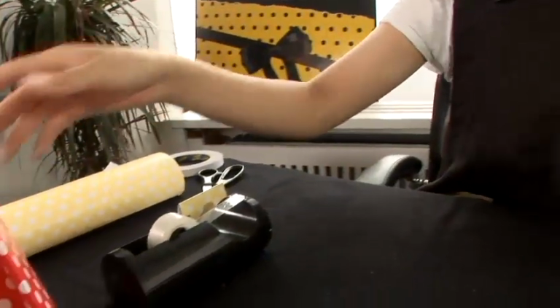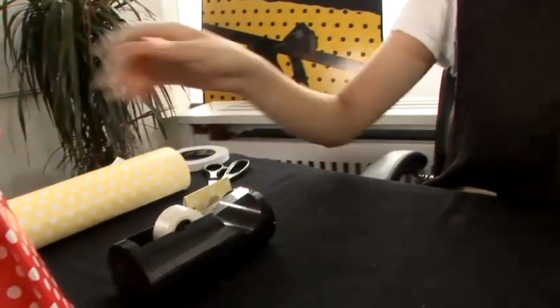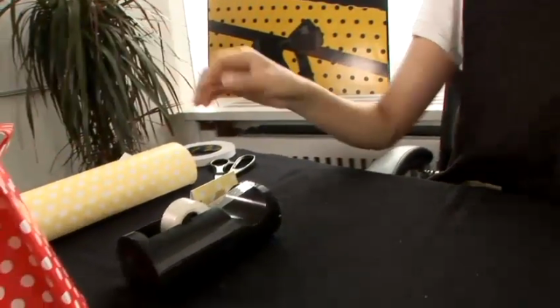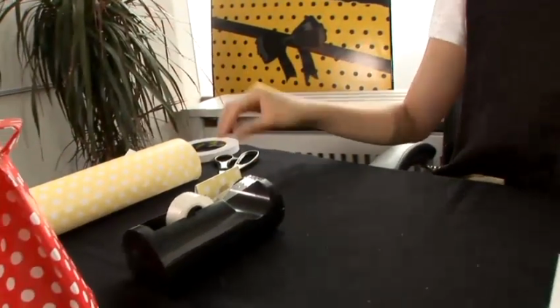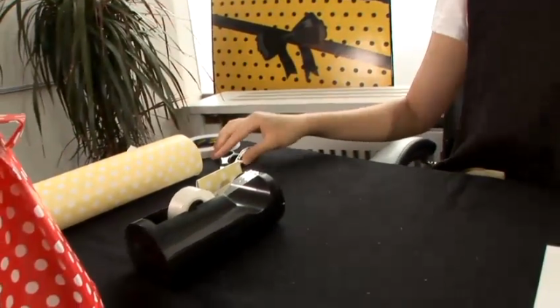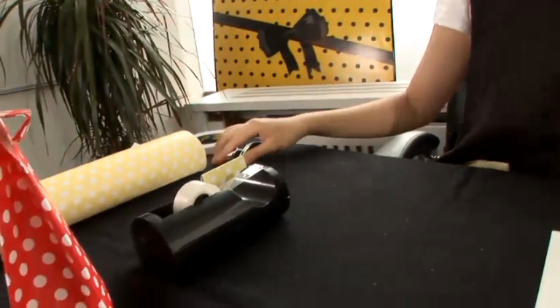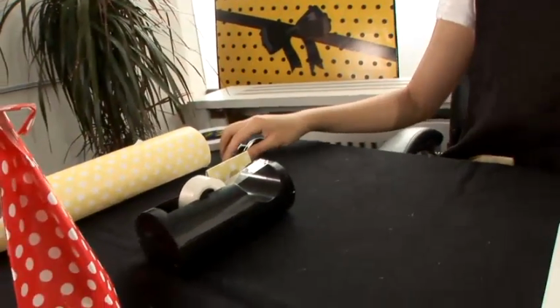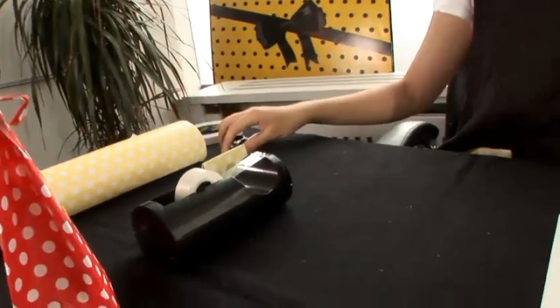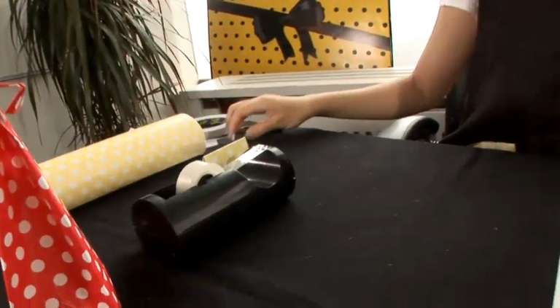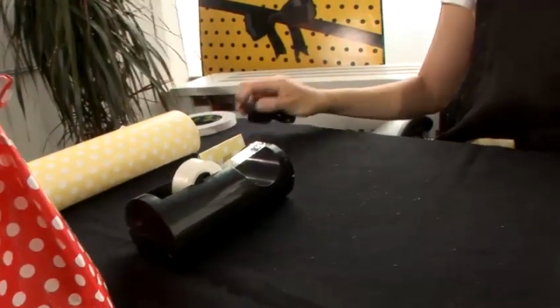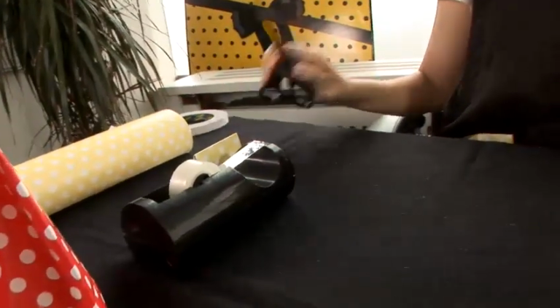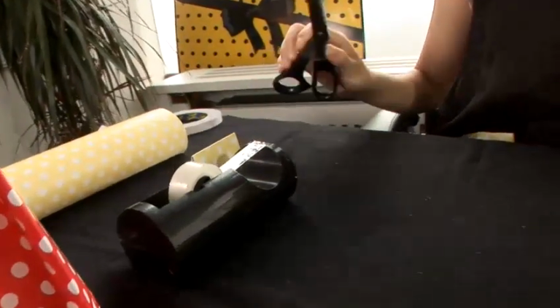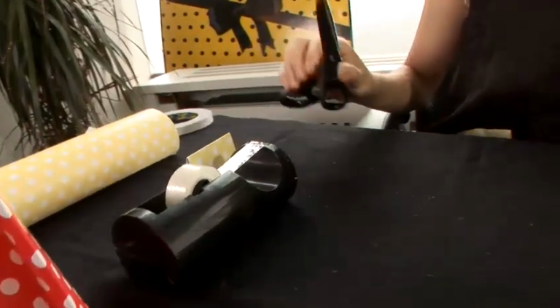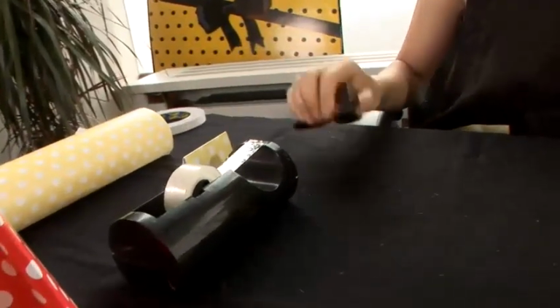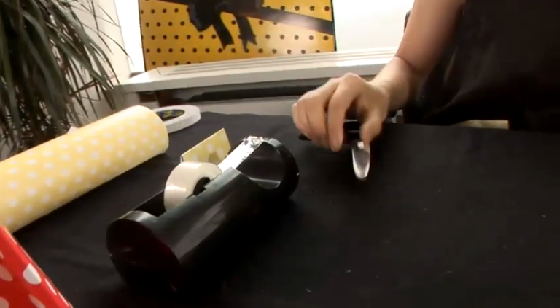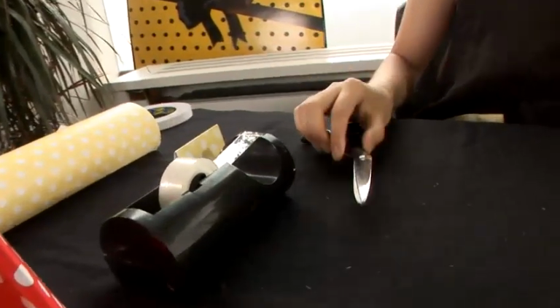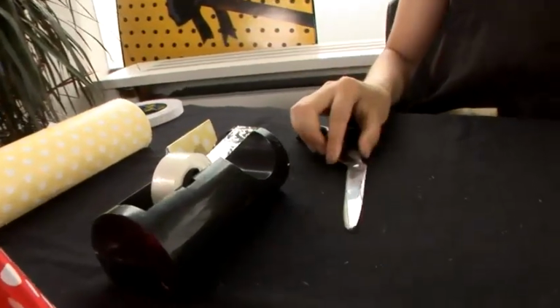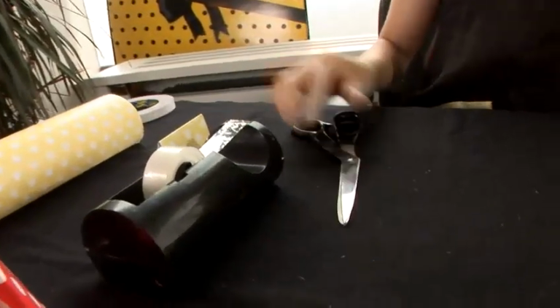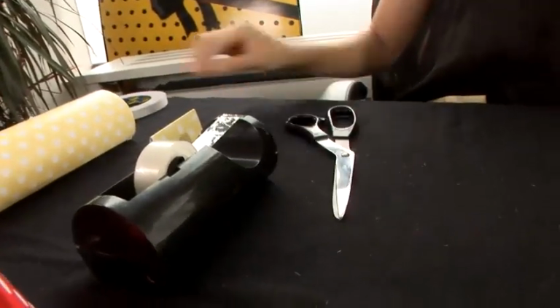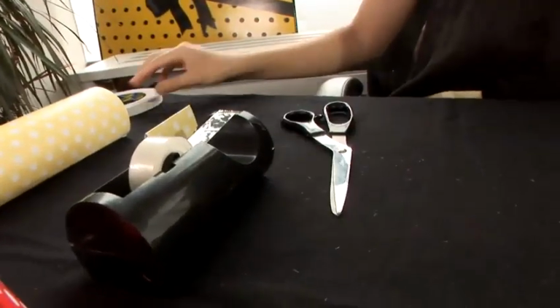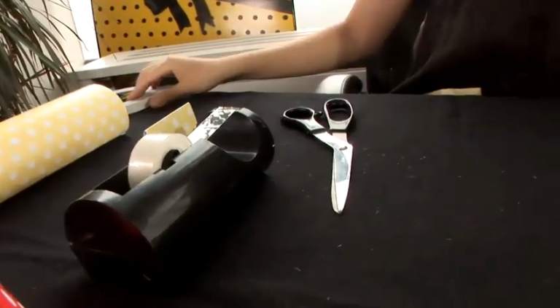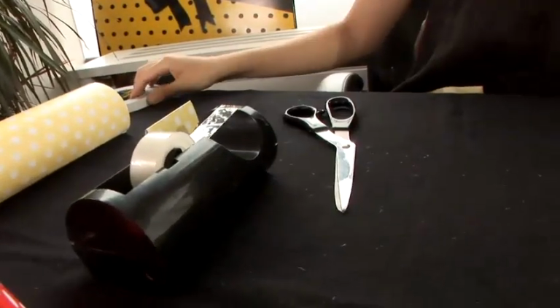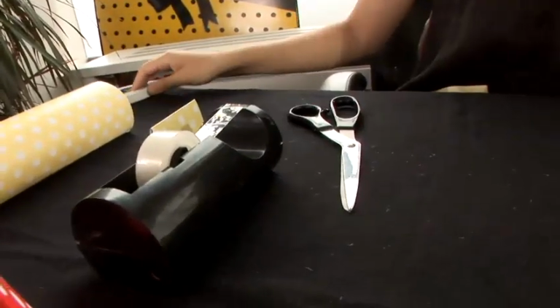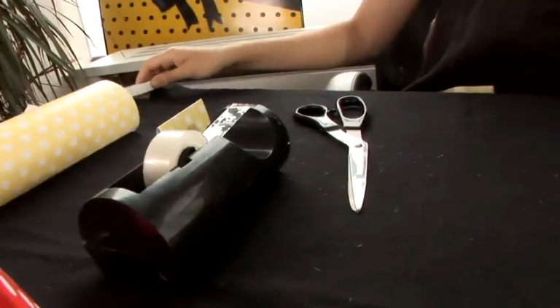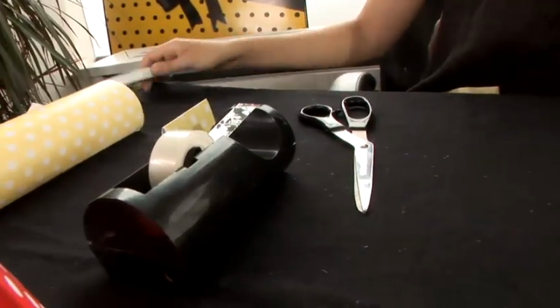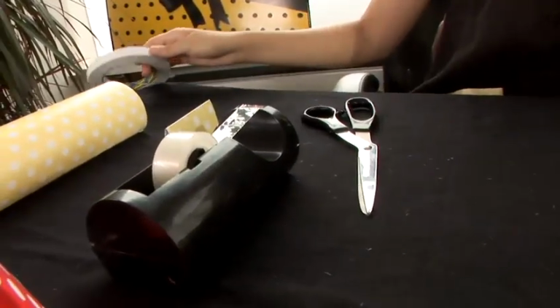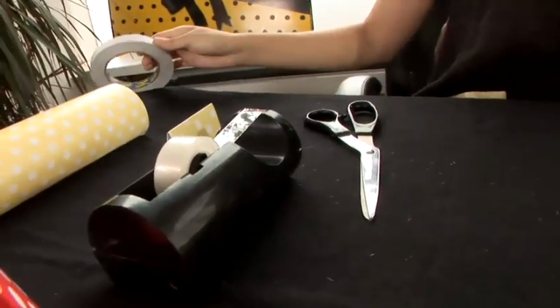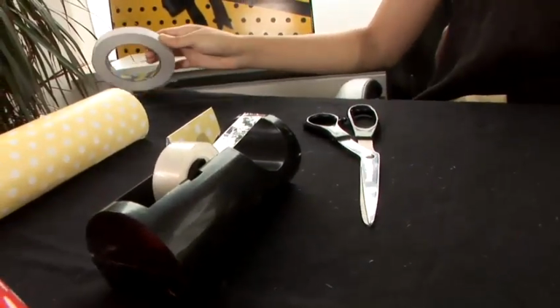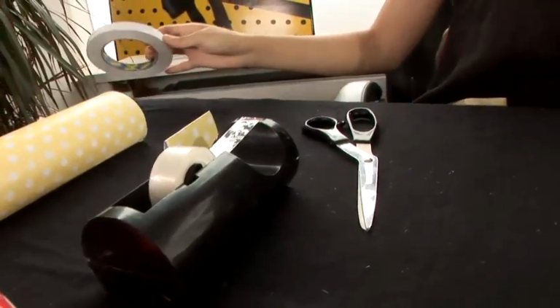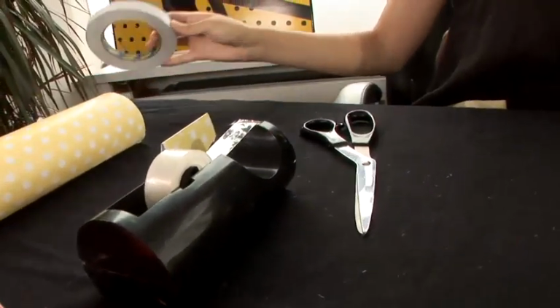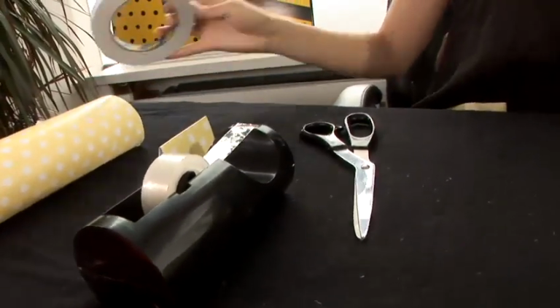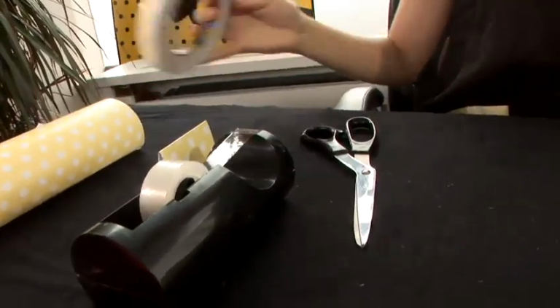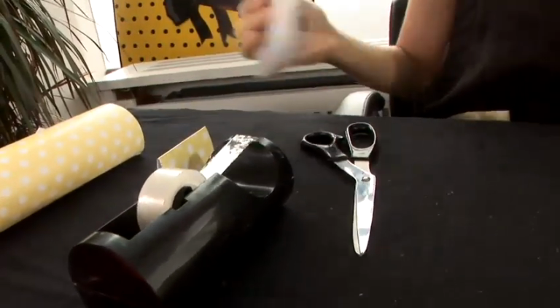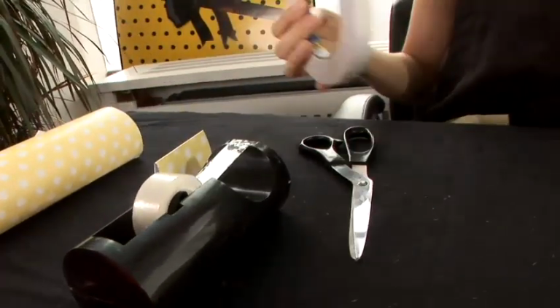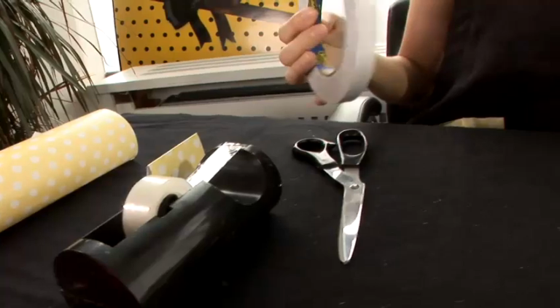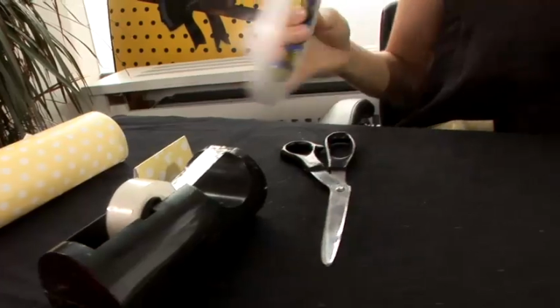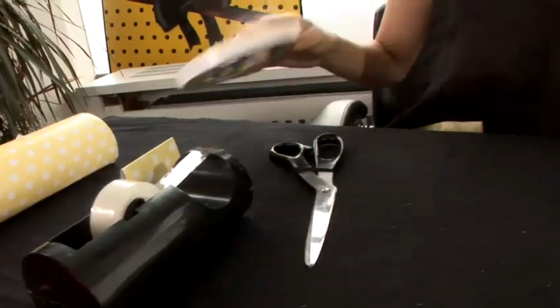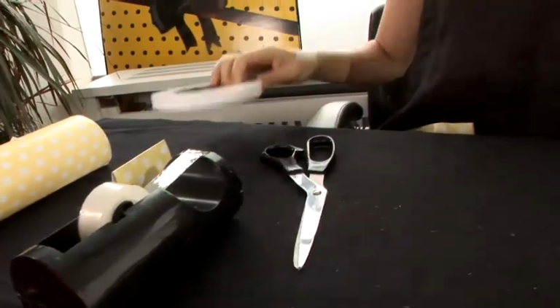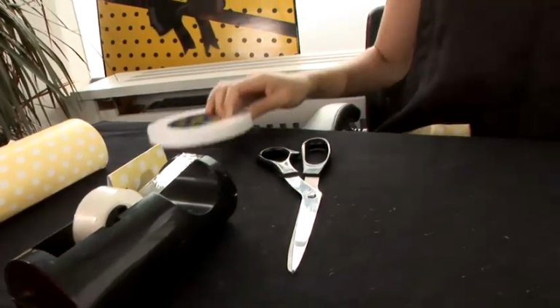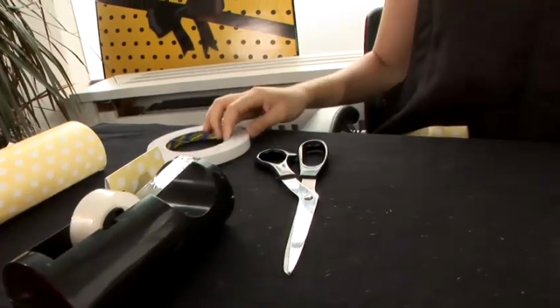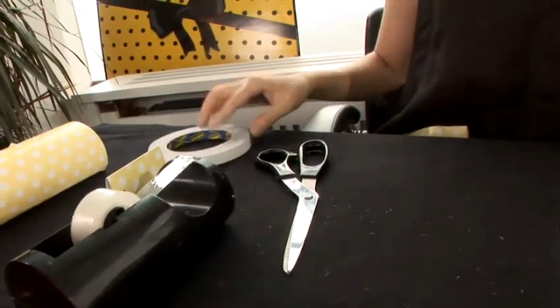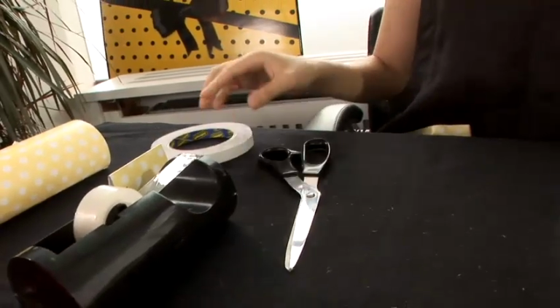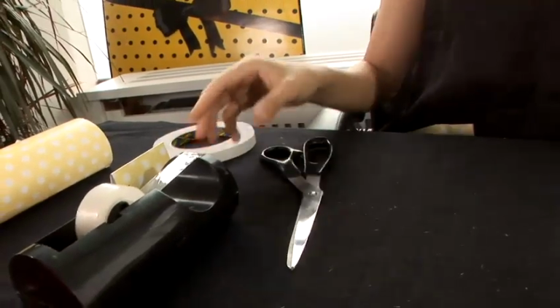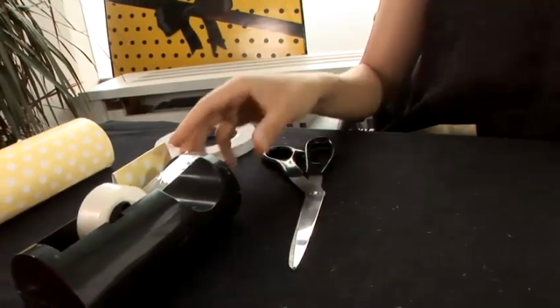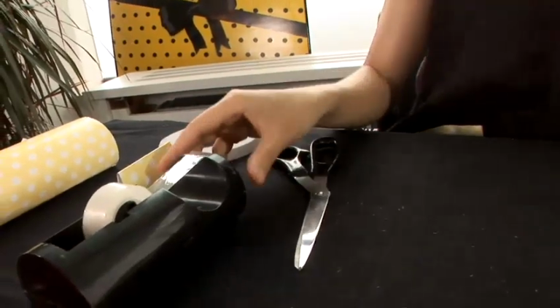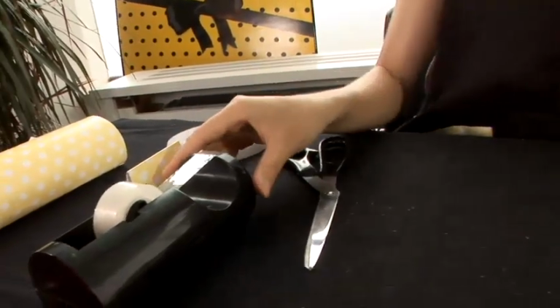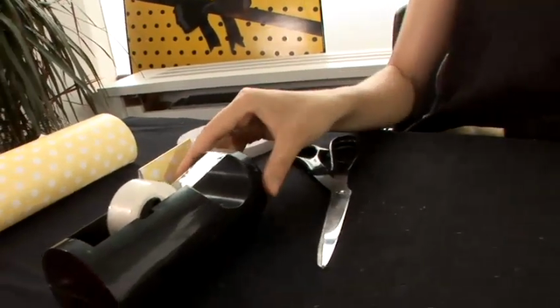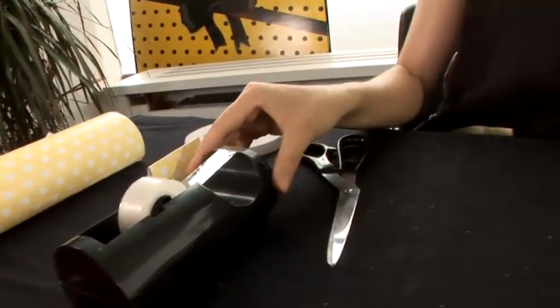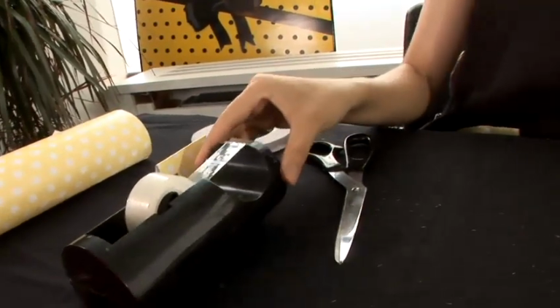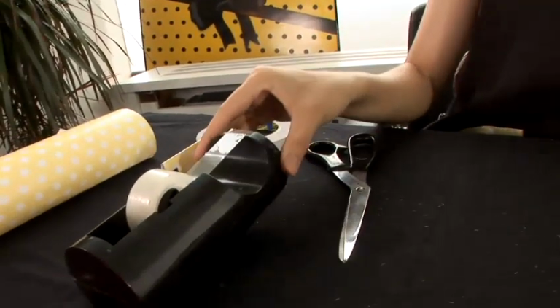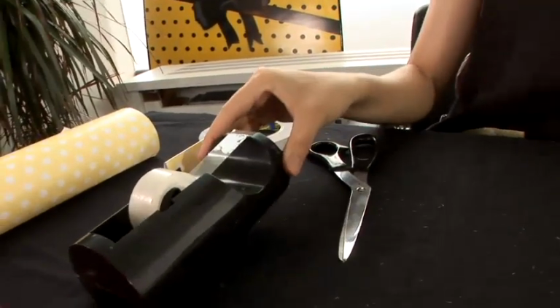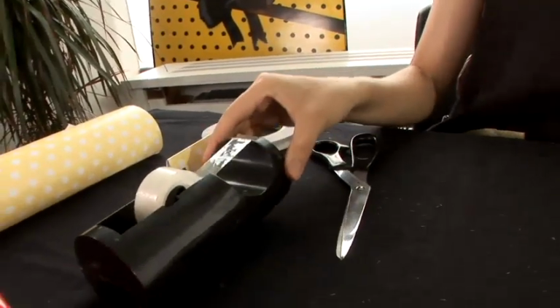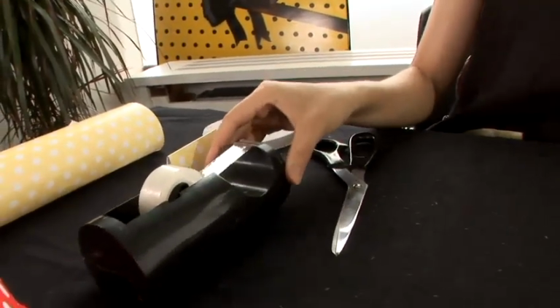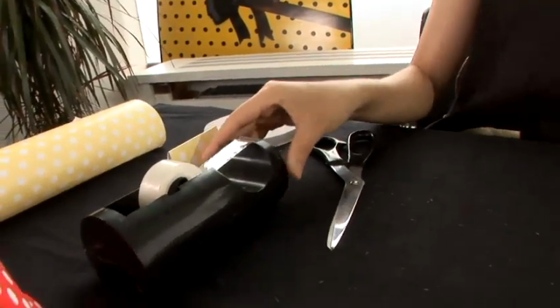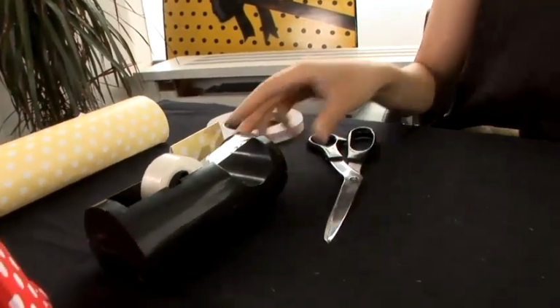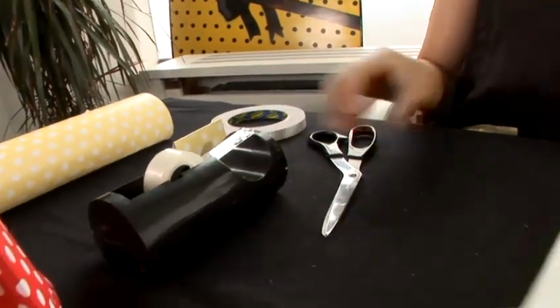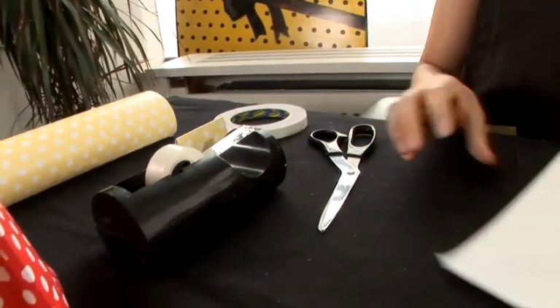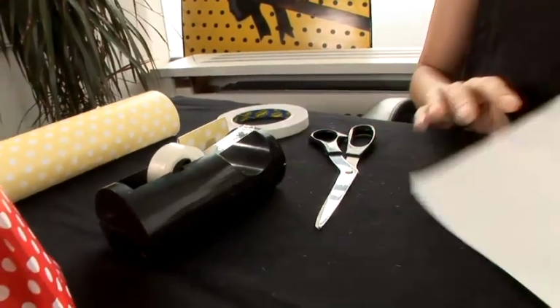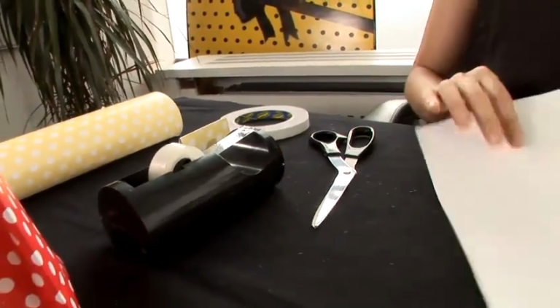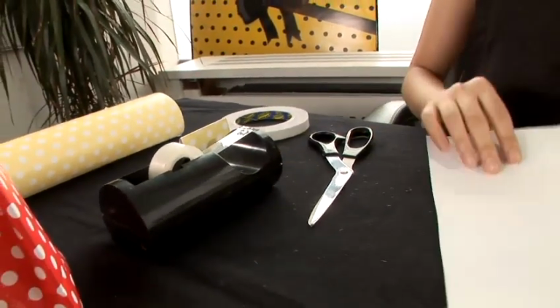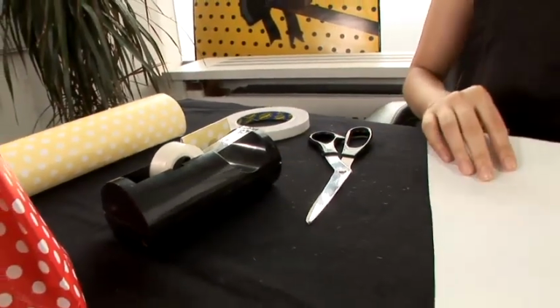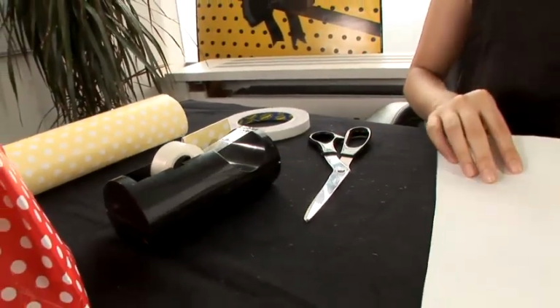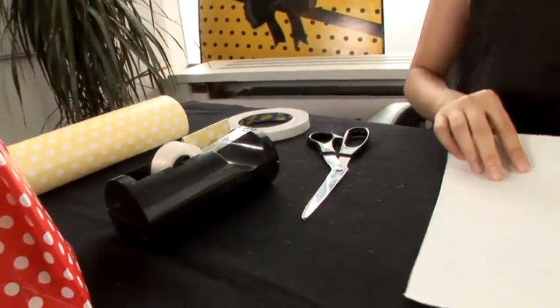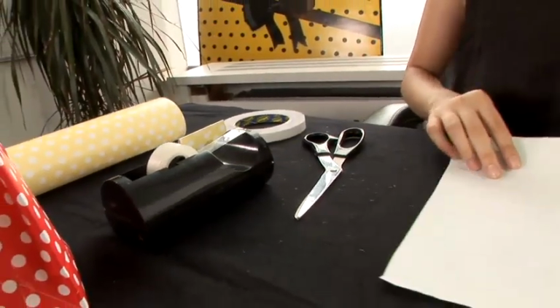What I need: paper, scissors, double-sided tape, and silly tape.